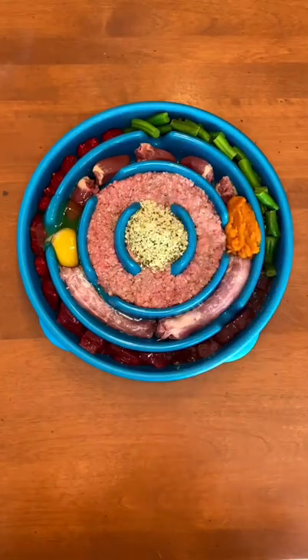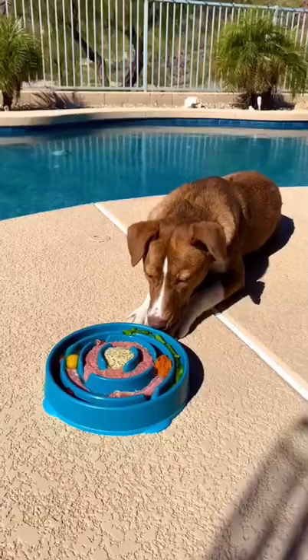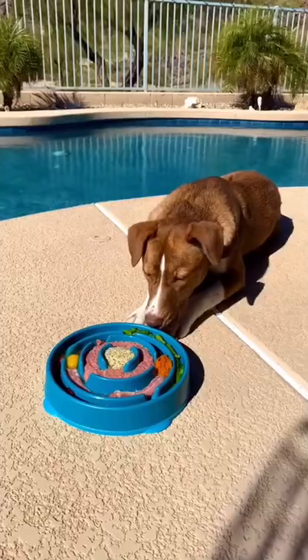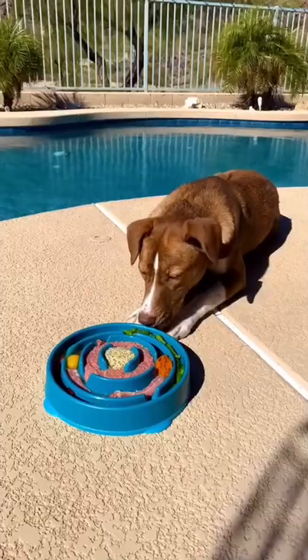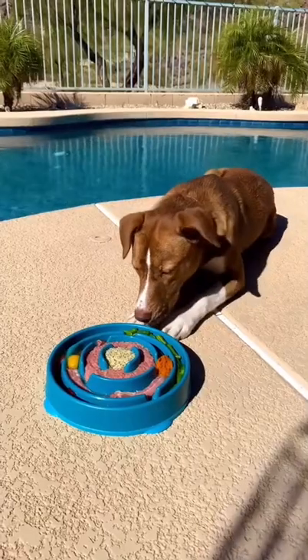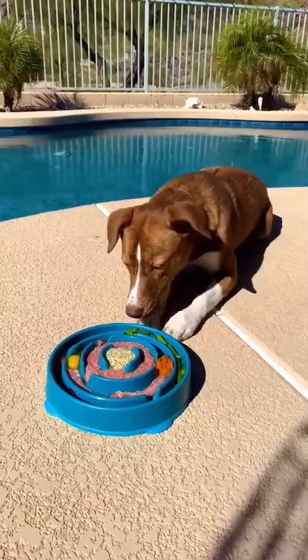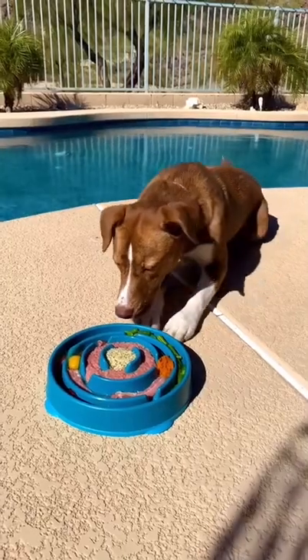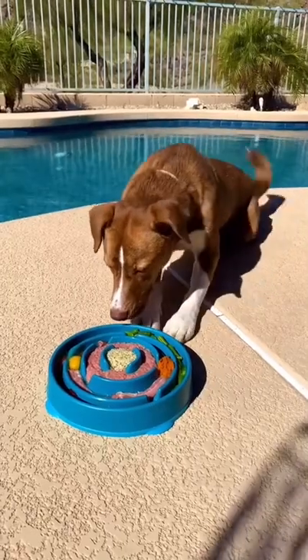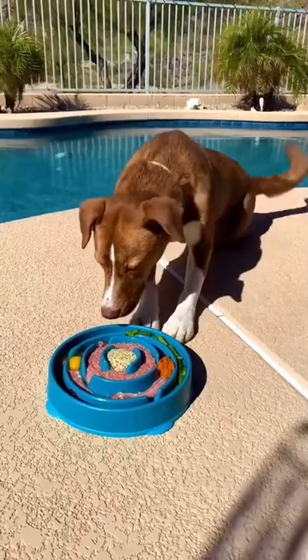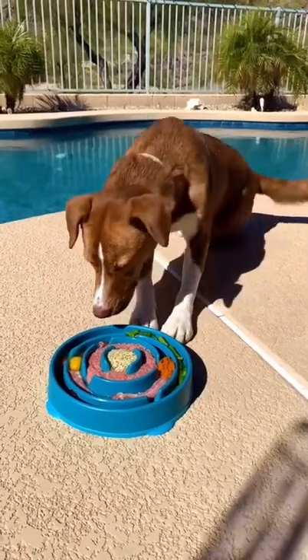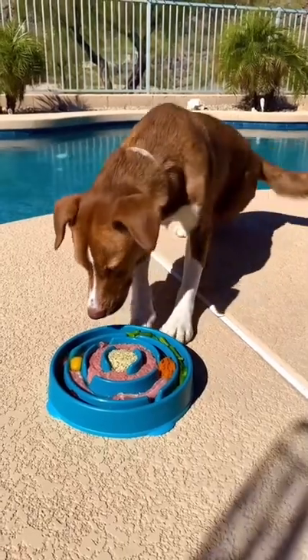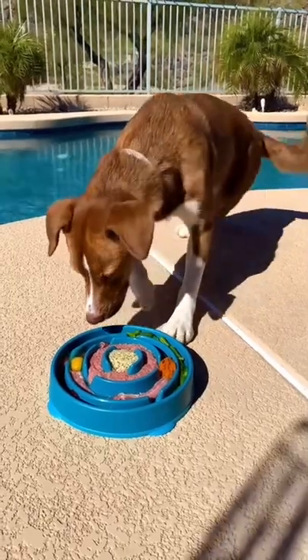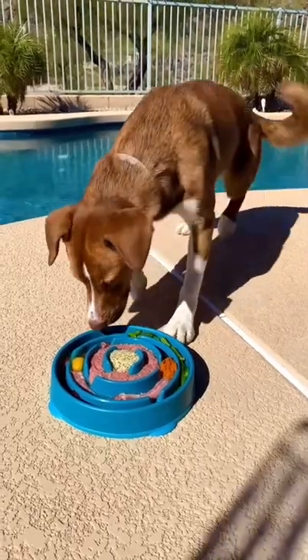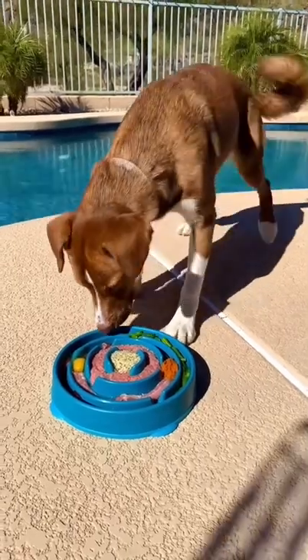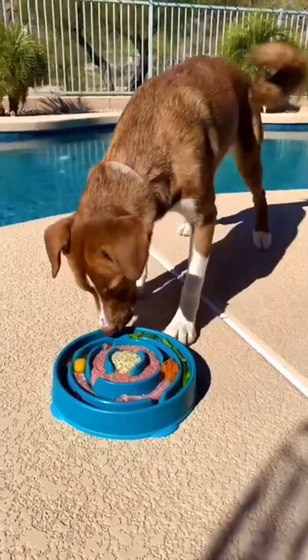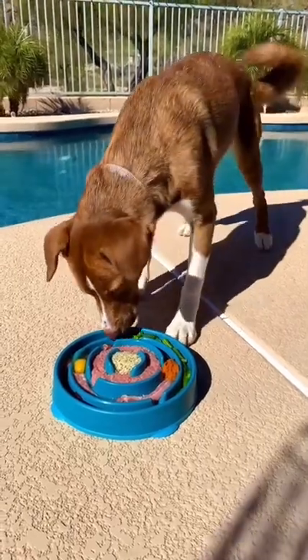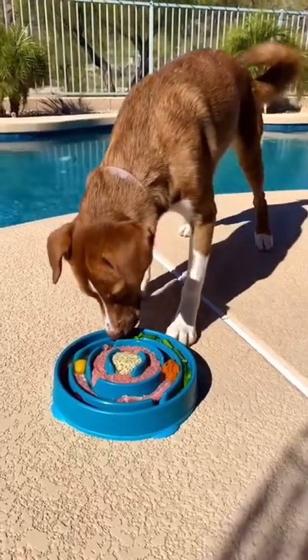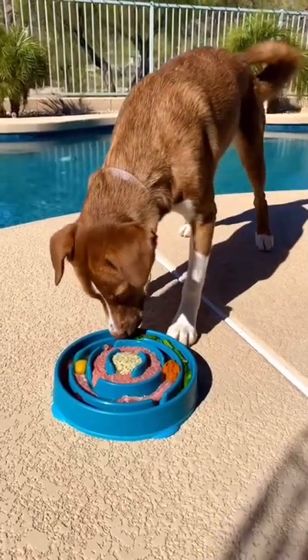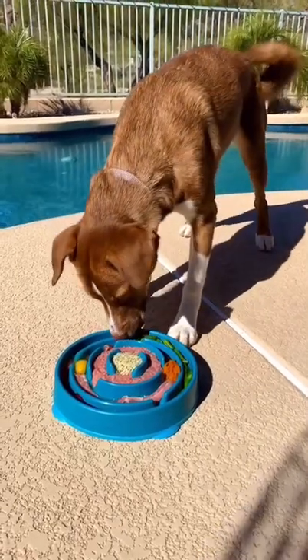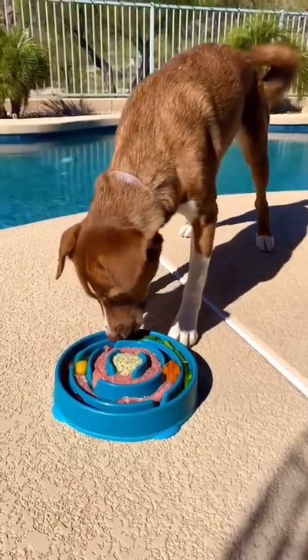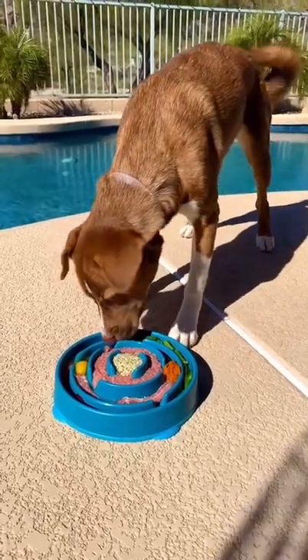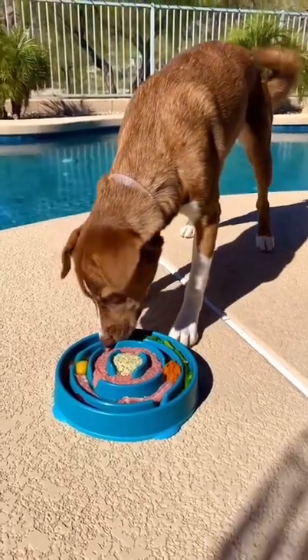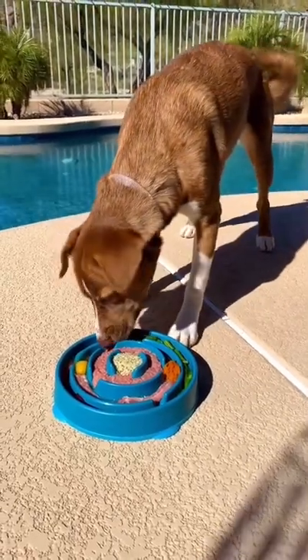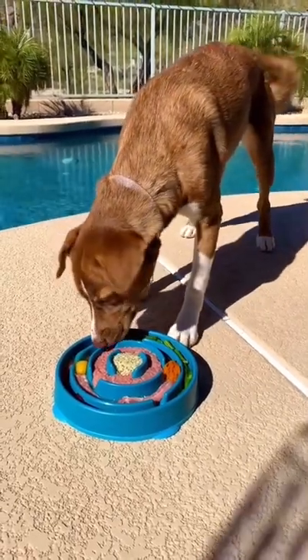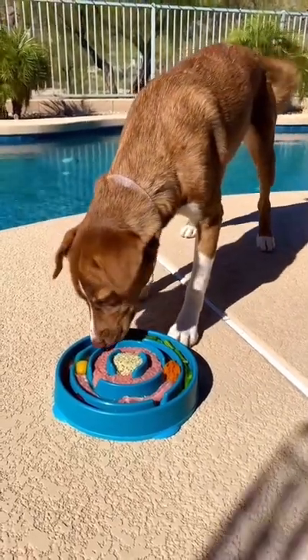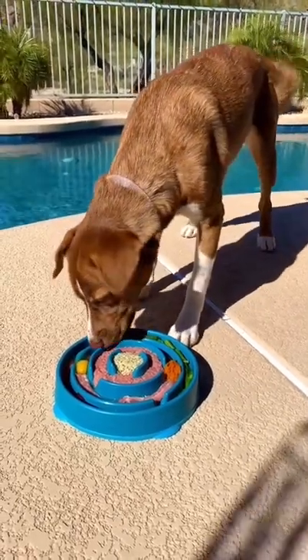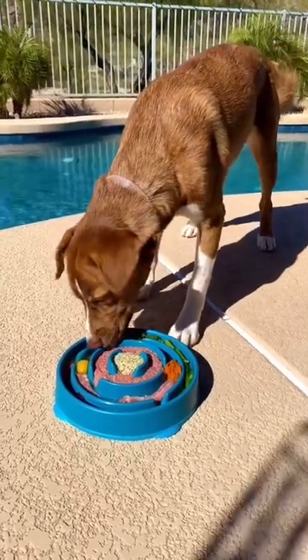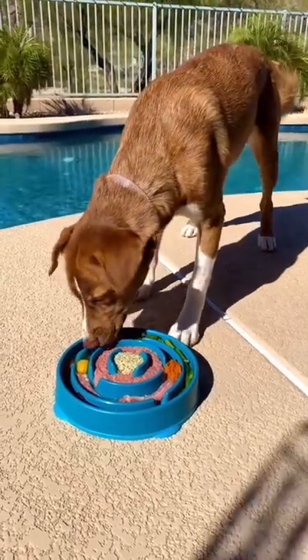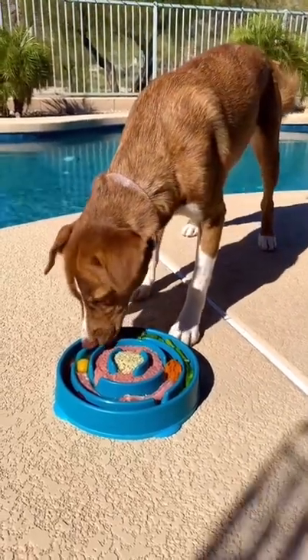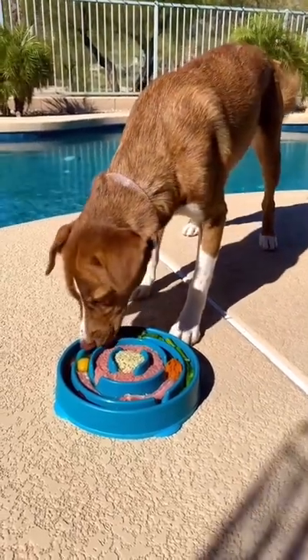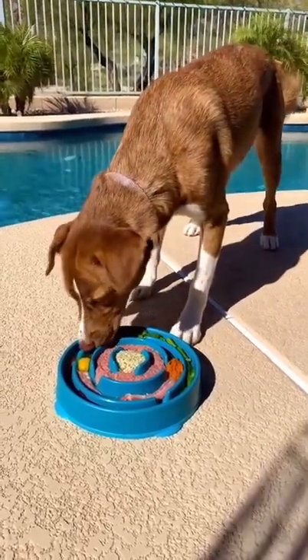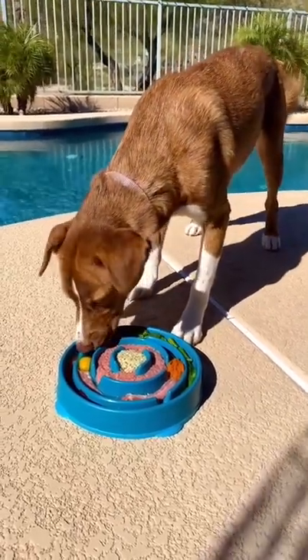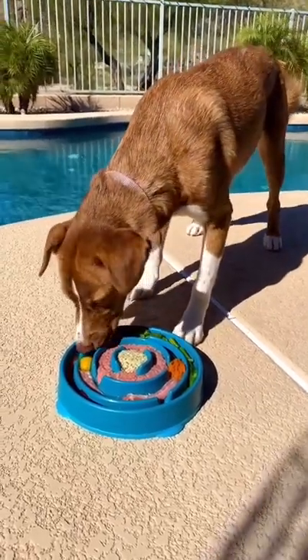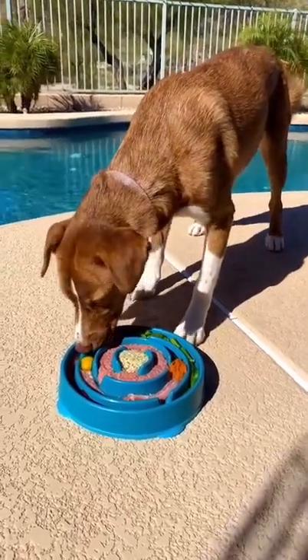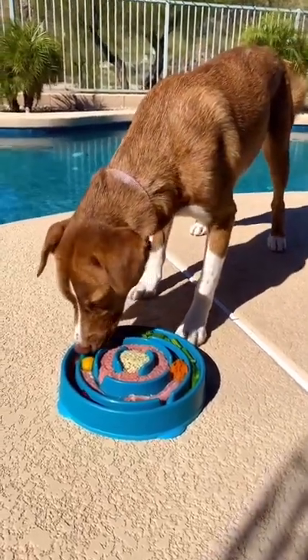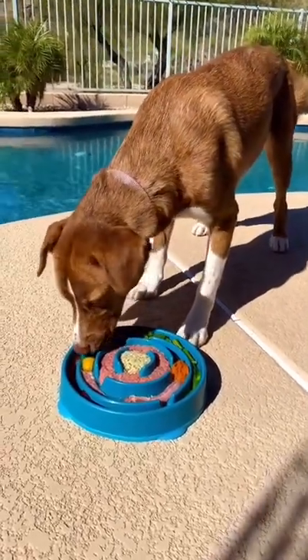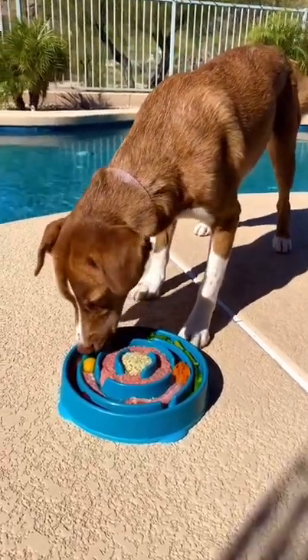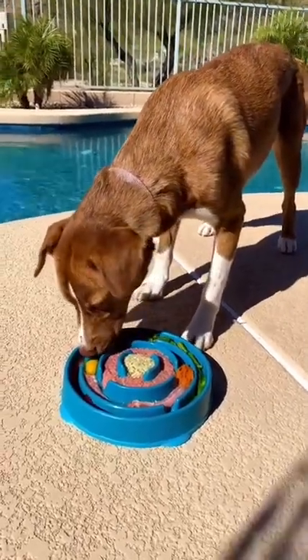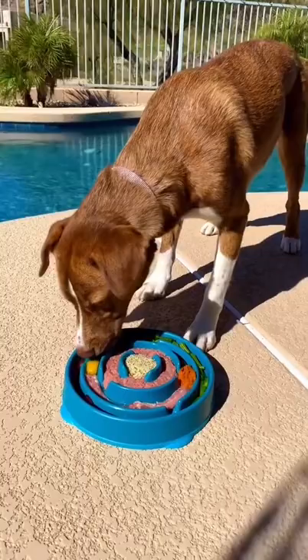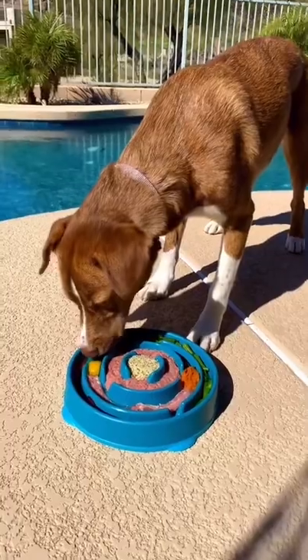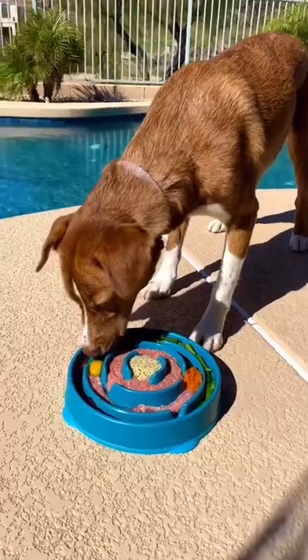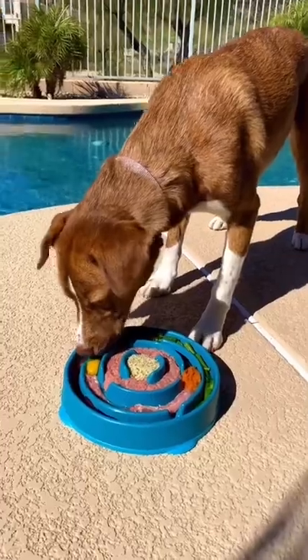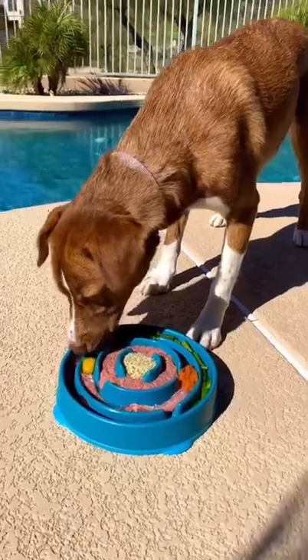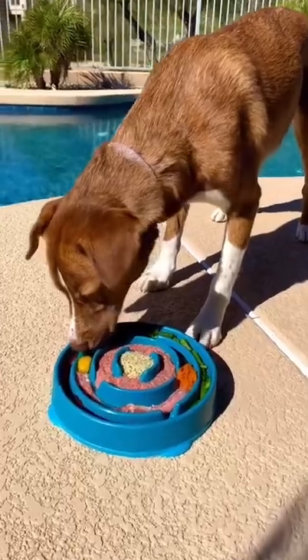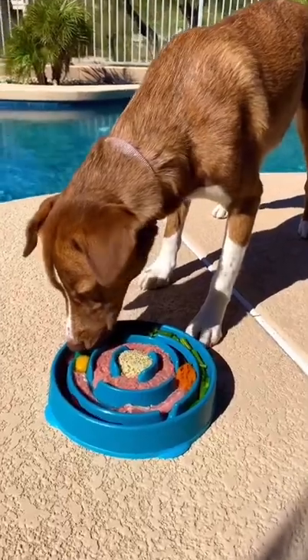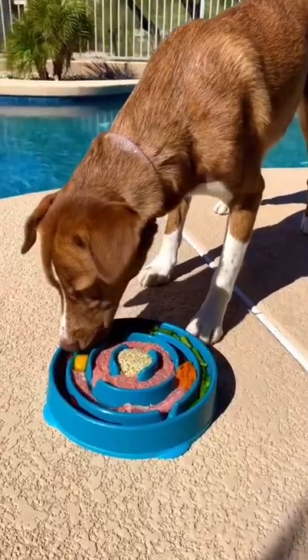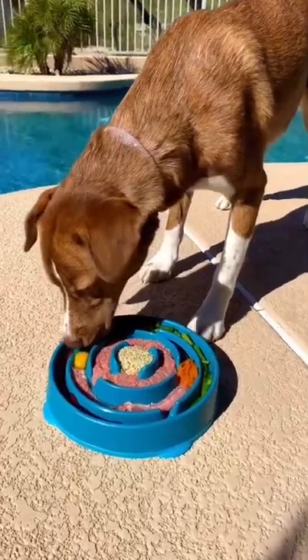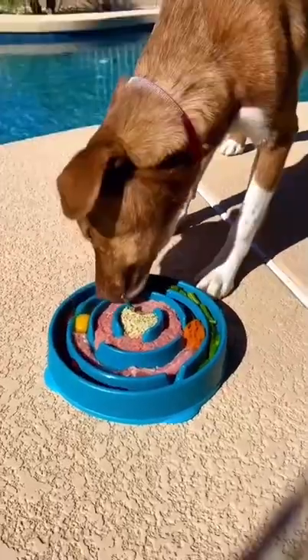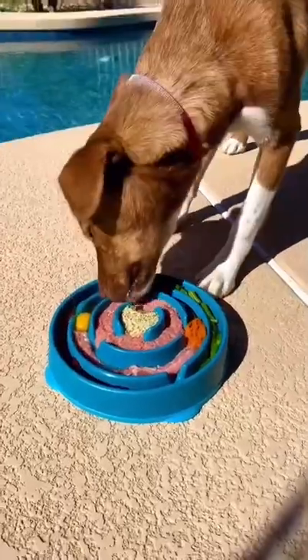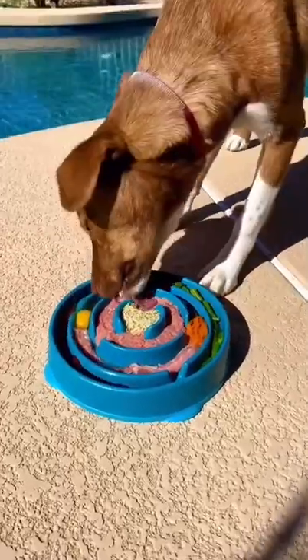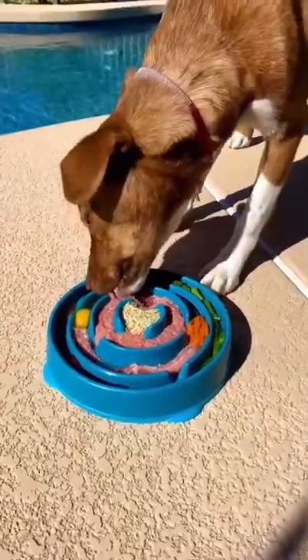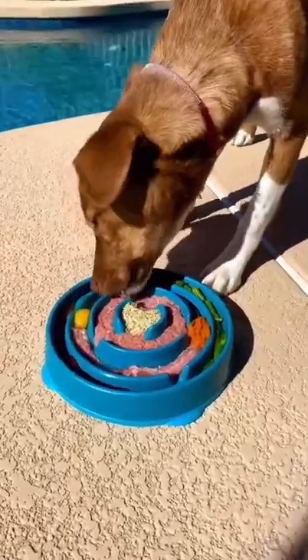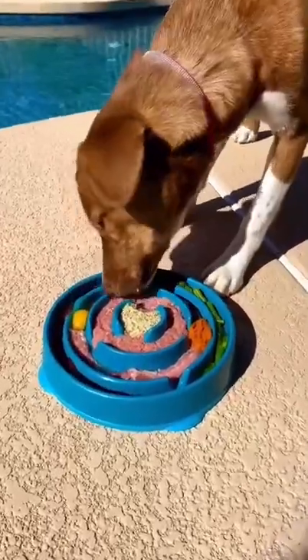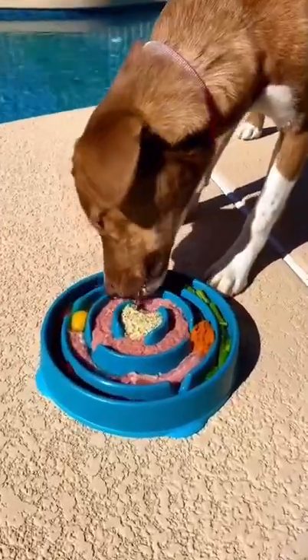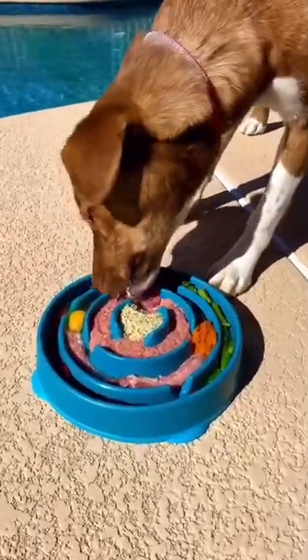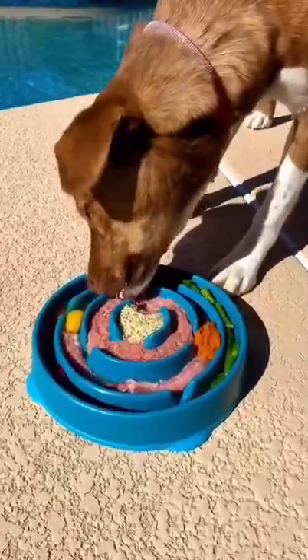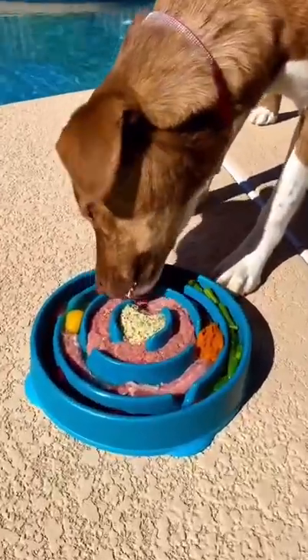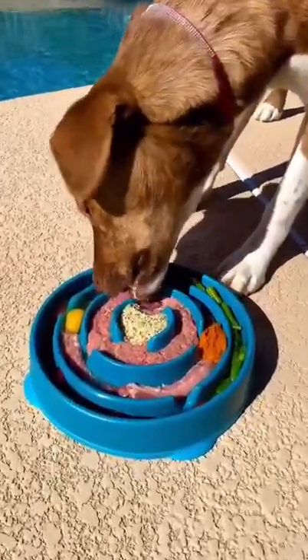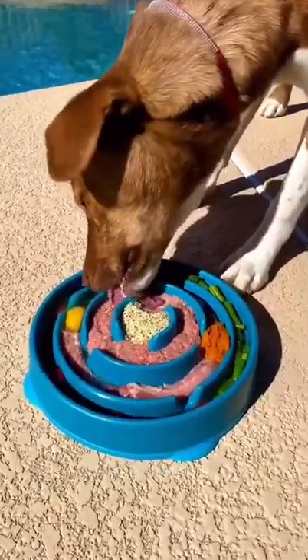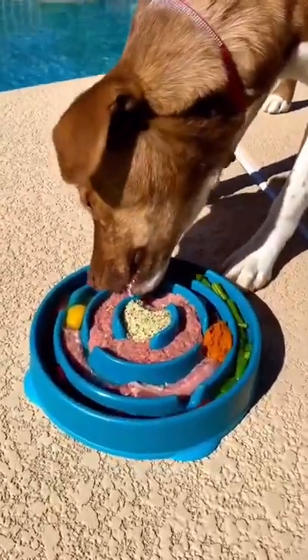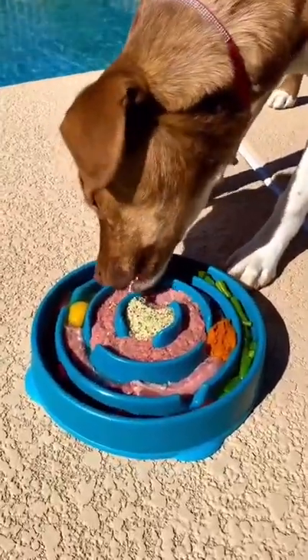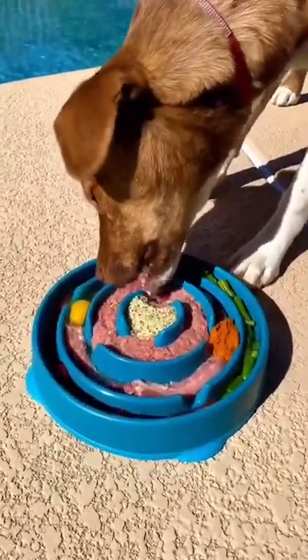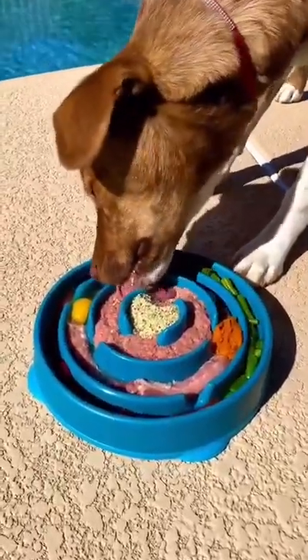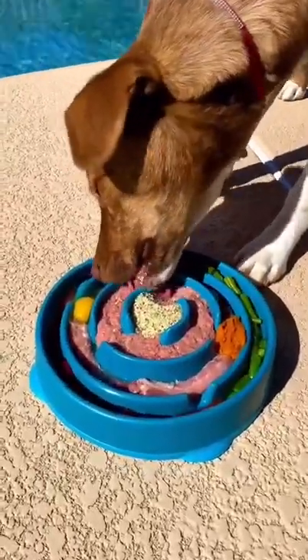Slow feeders are great for fast eaters. It's great mental stimulation, helps to avoid choking and bloating, and improves digestion.